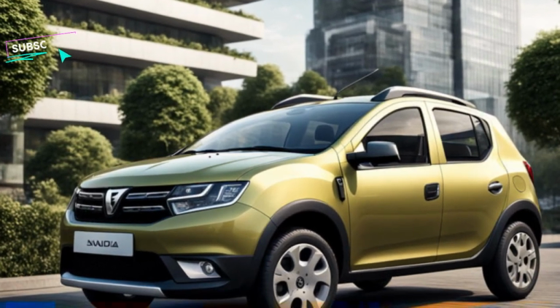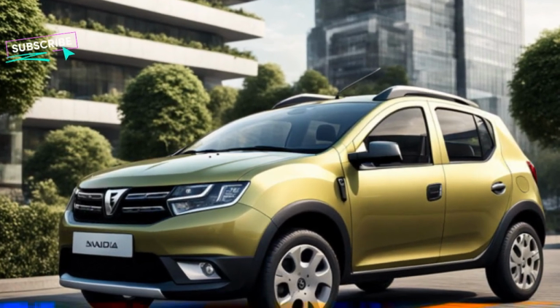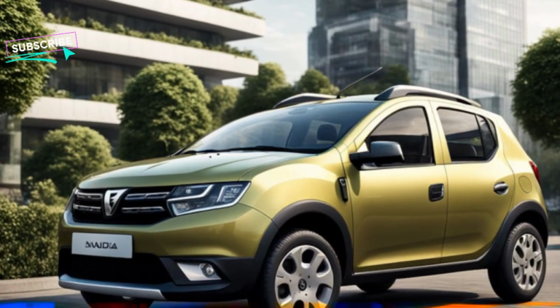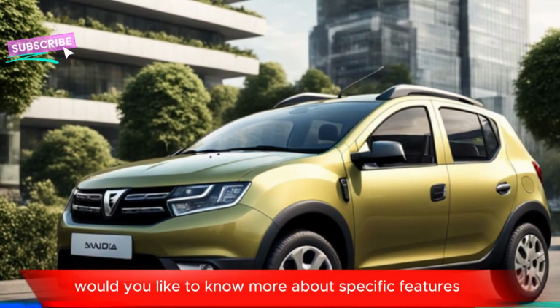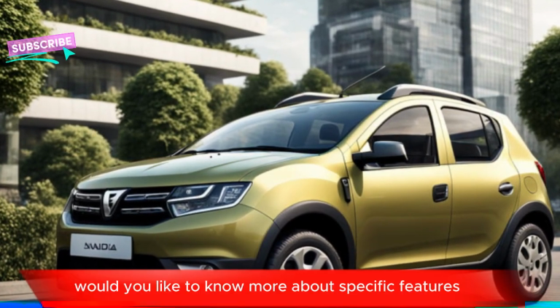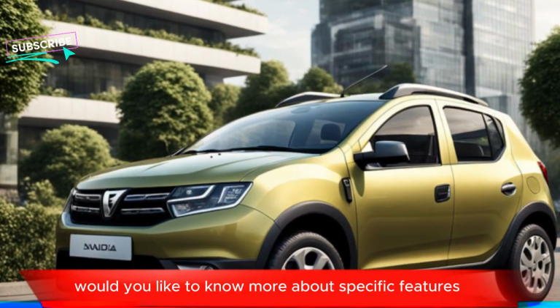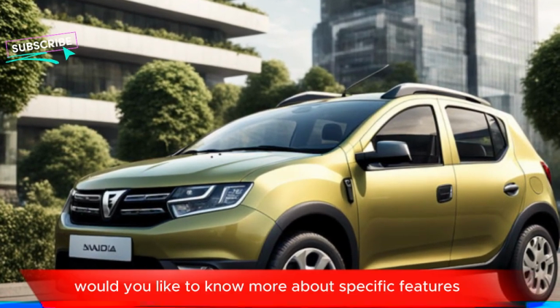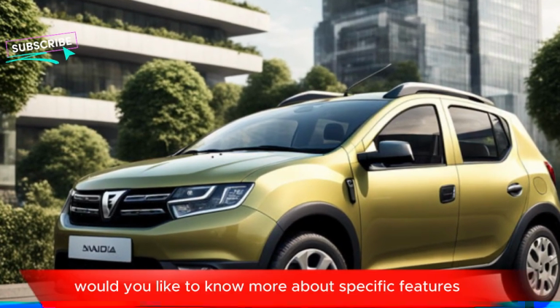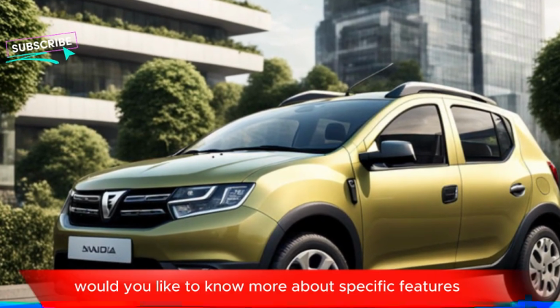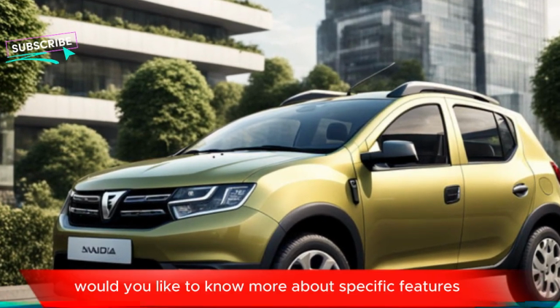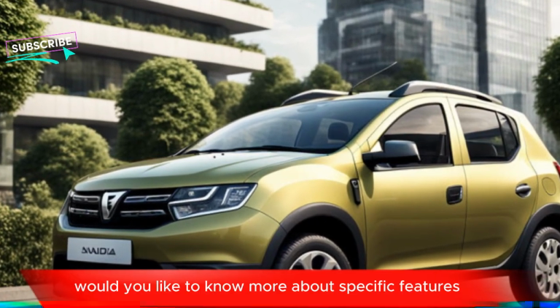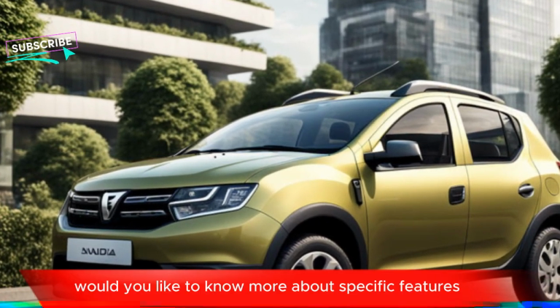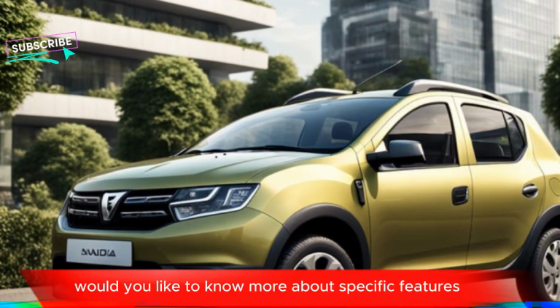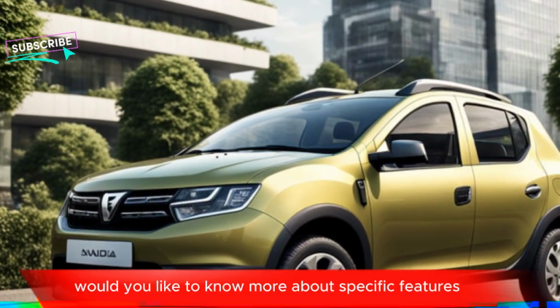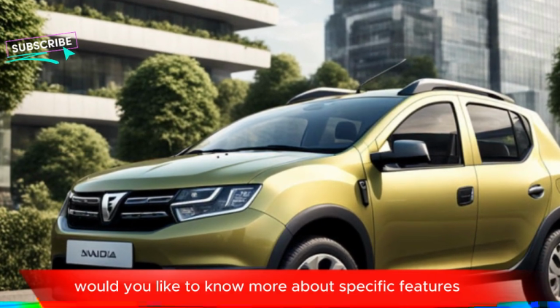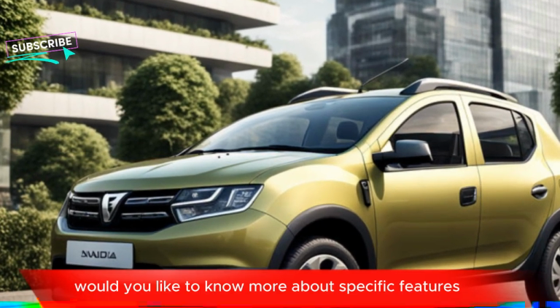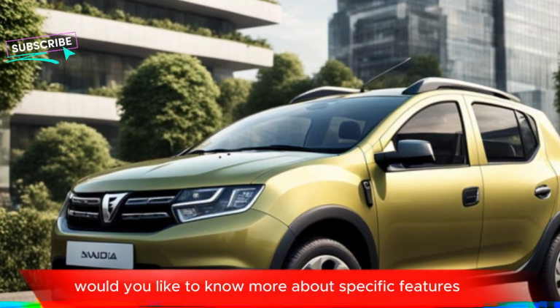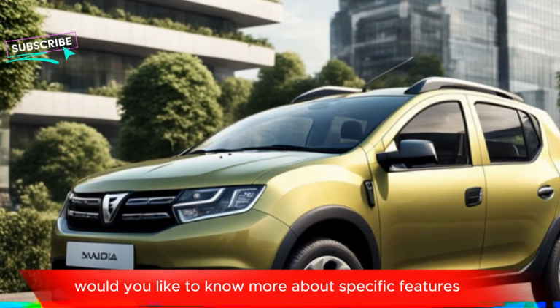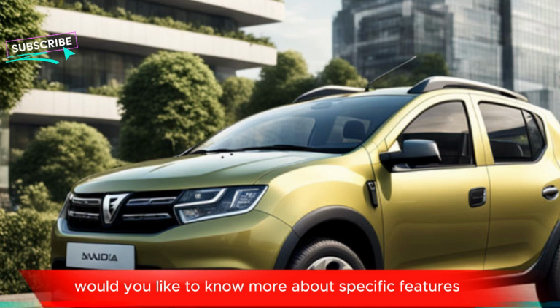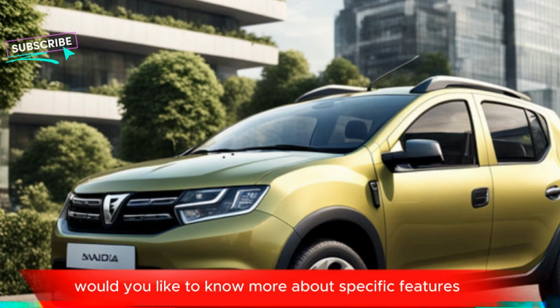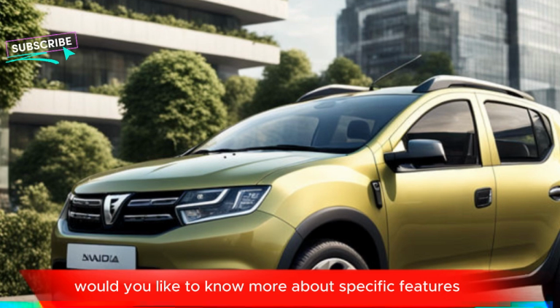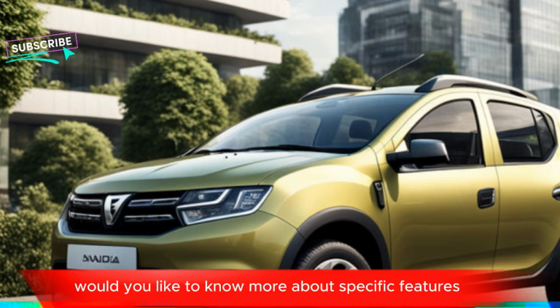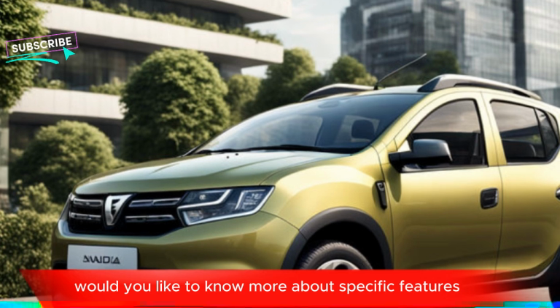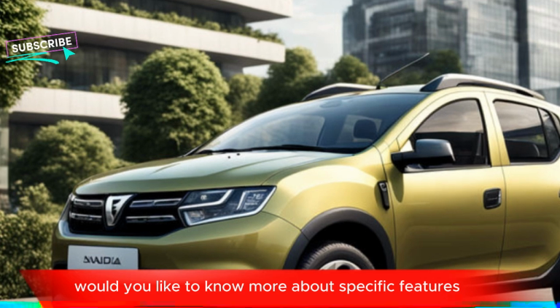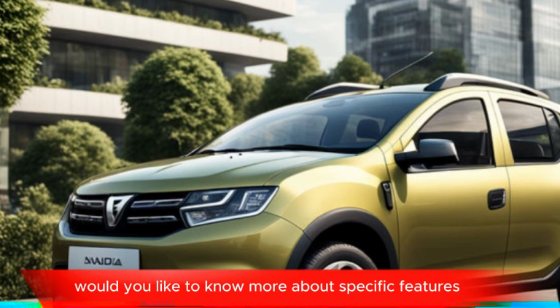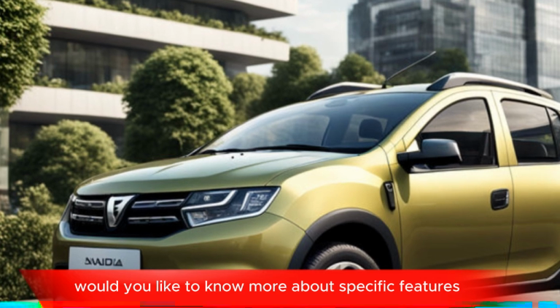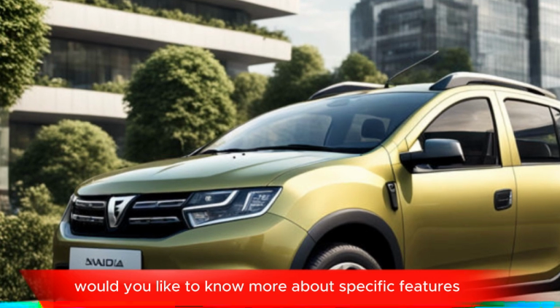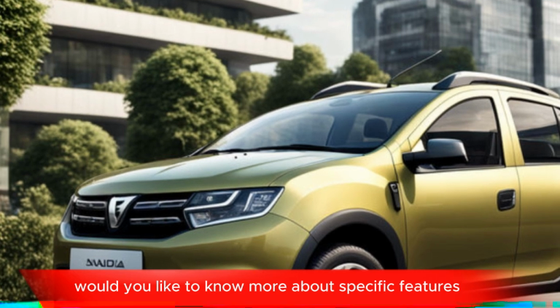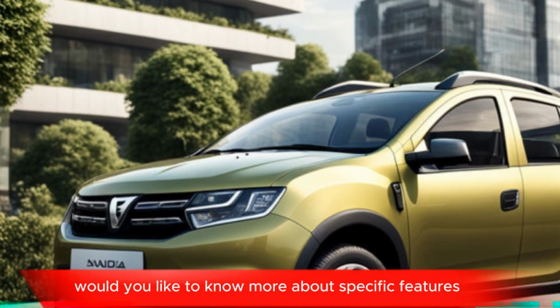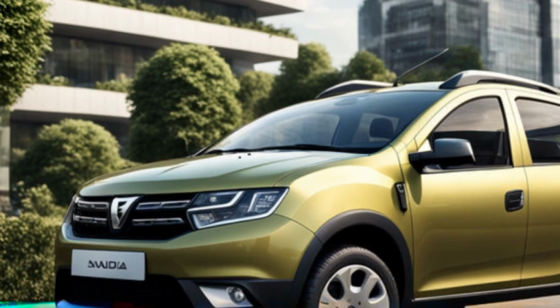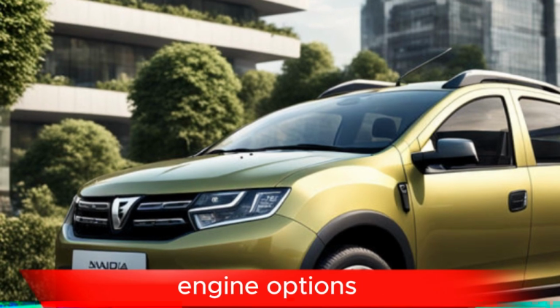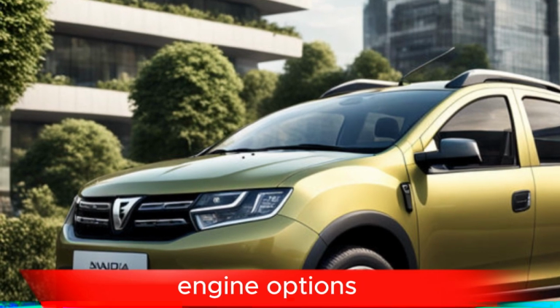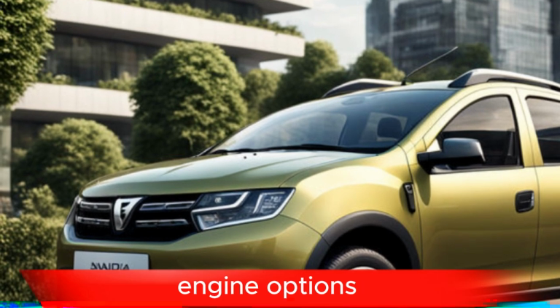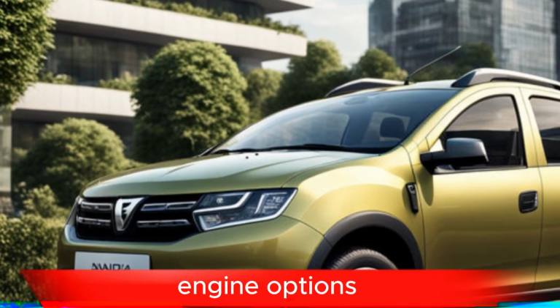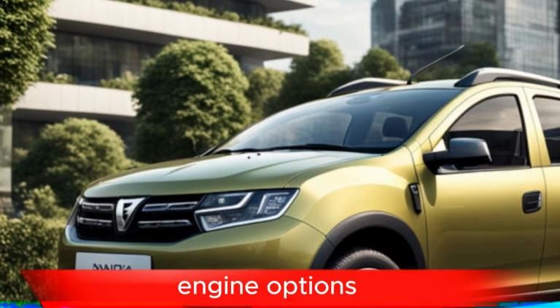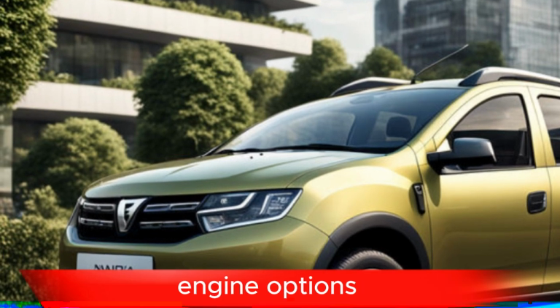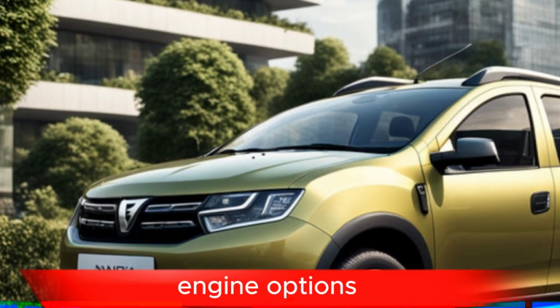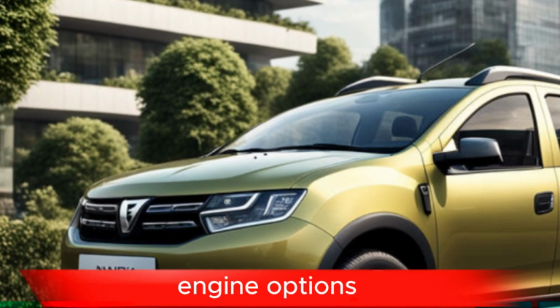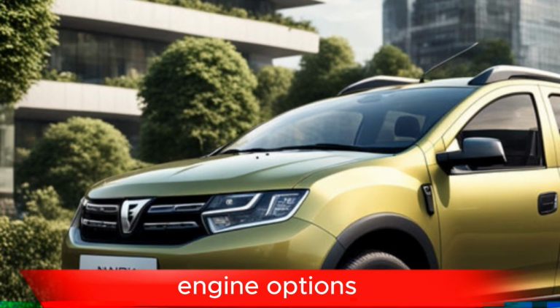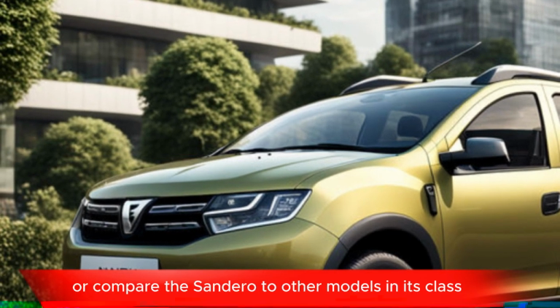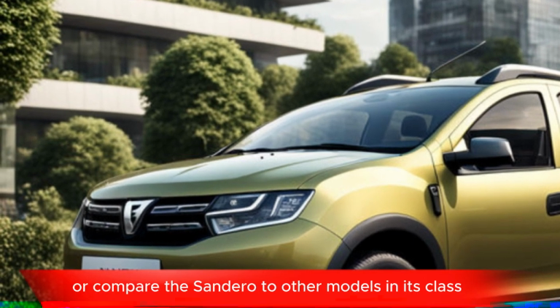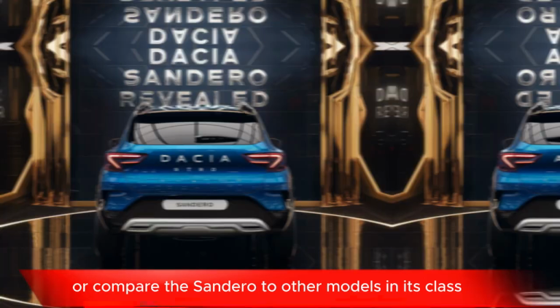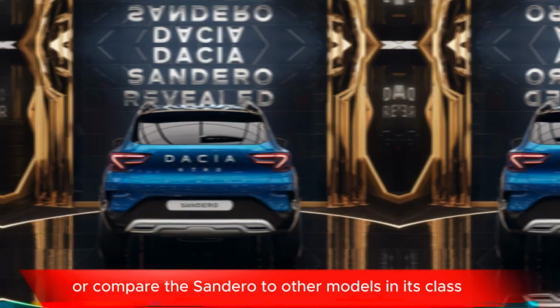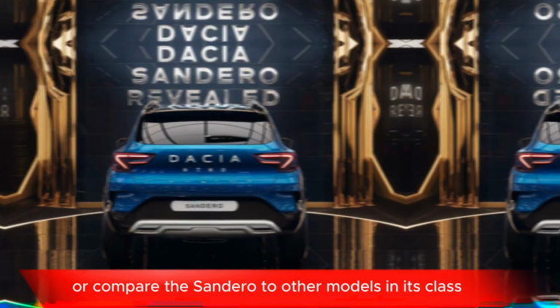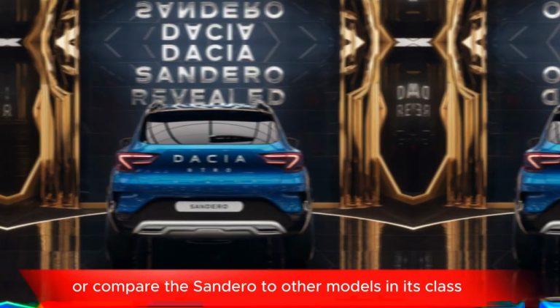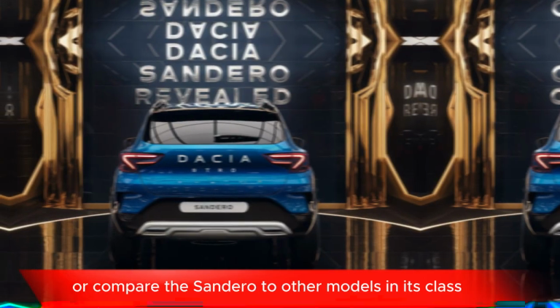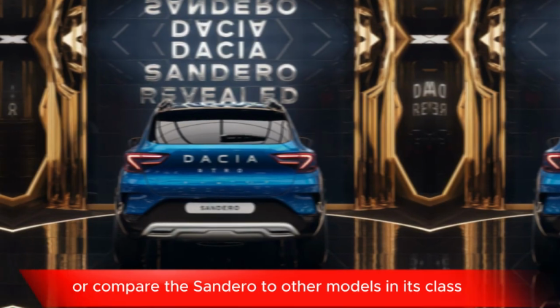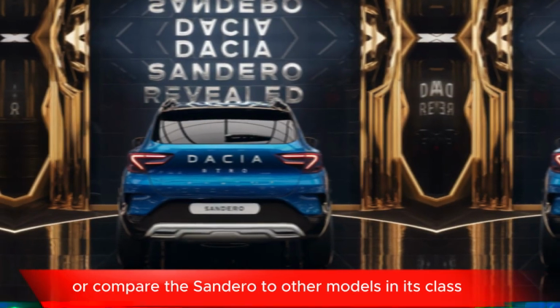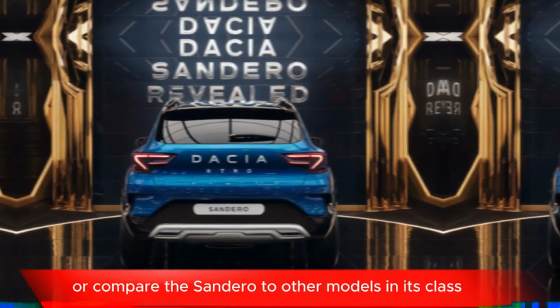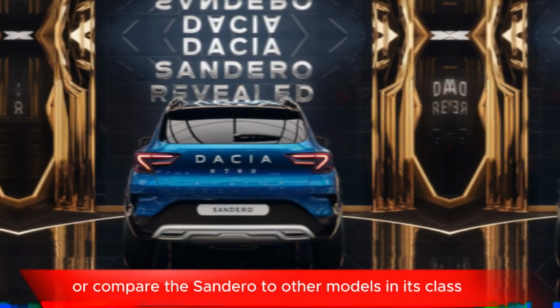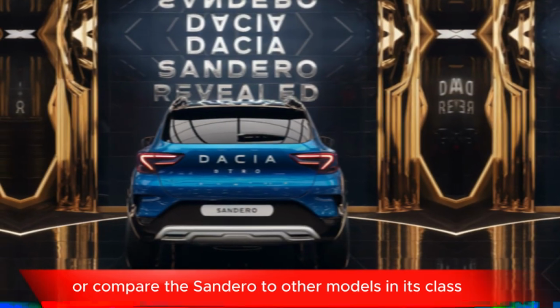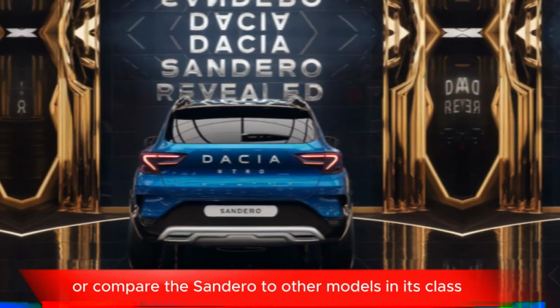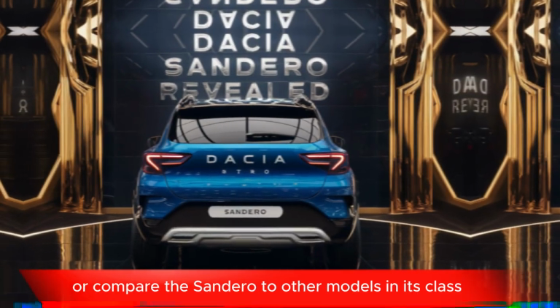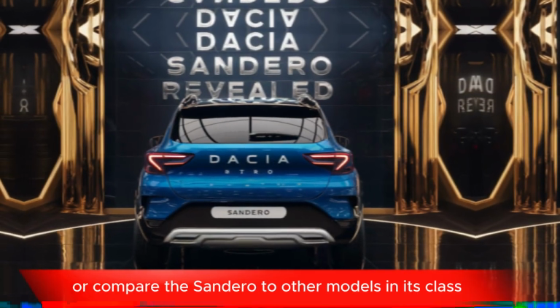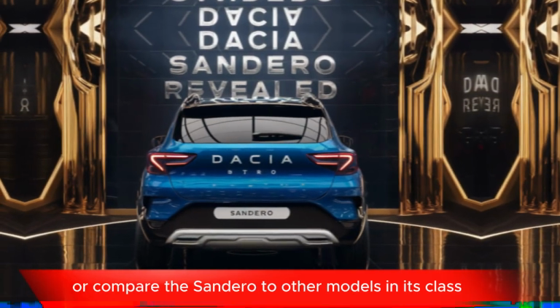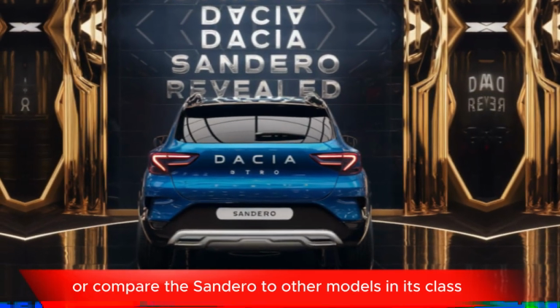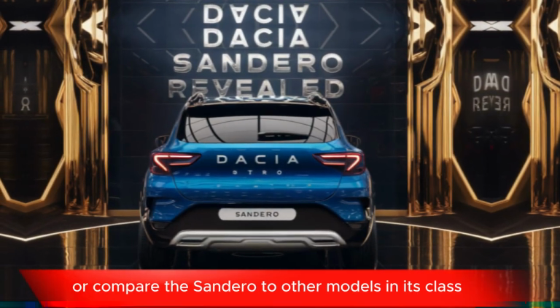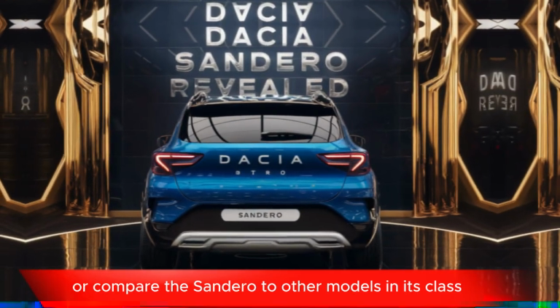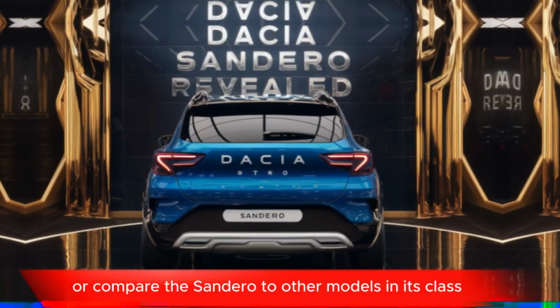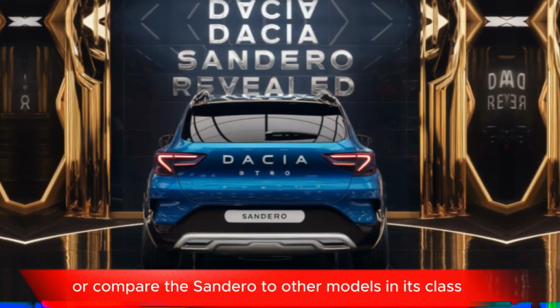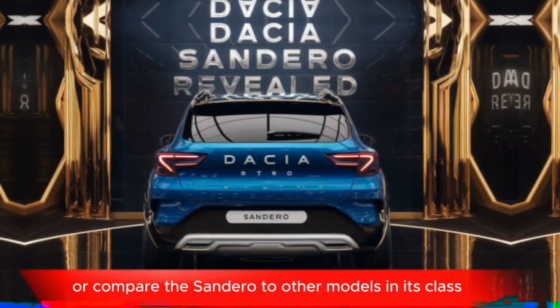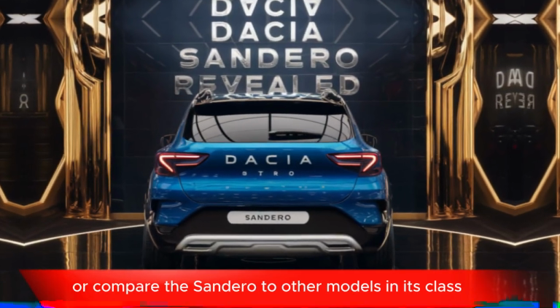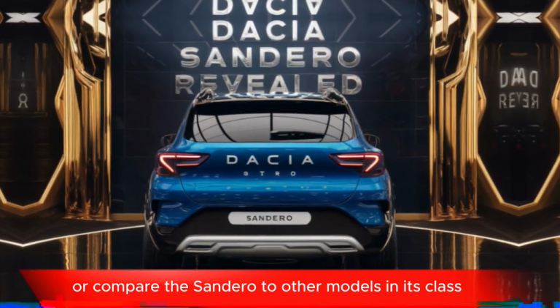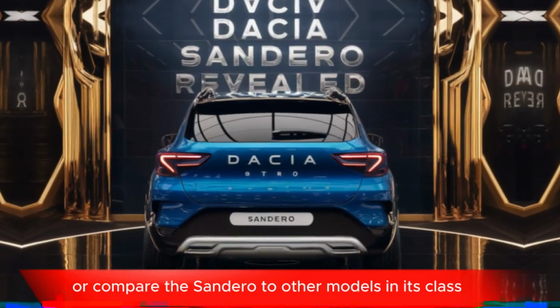Would you like to know more about specific features, engine options, or compare the Sandero to other models in its class?